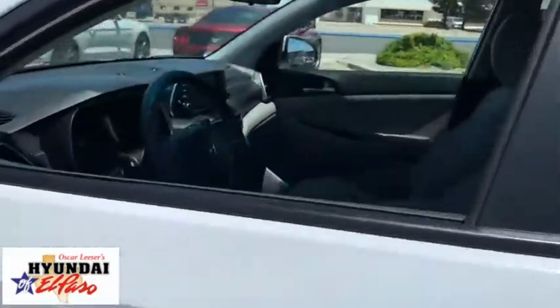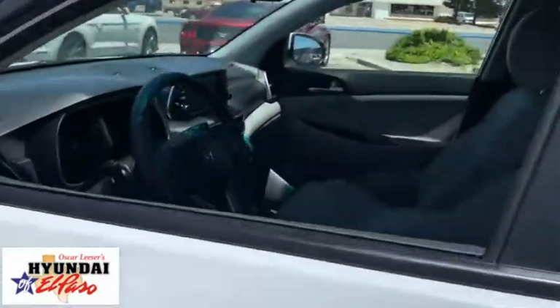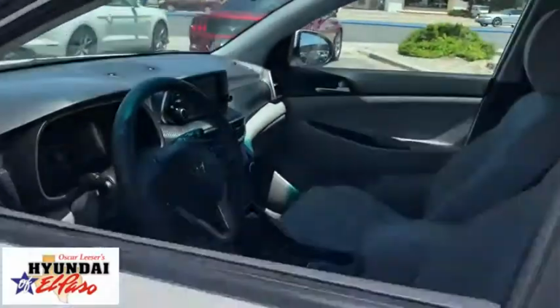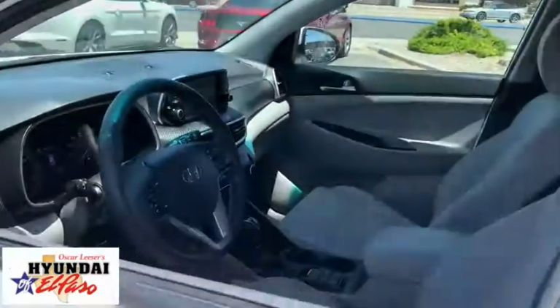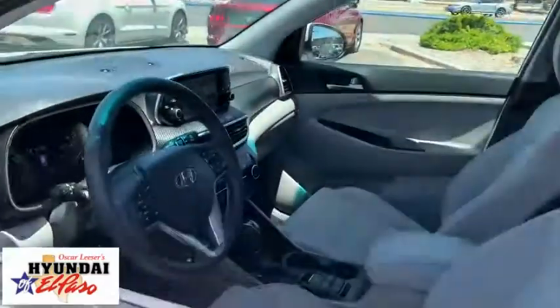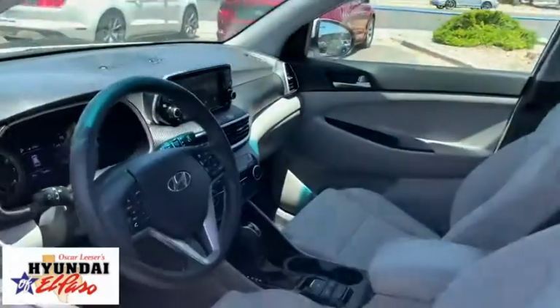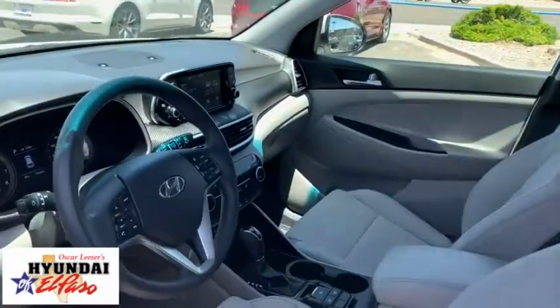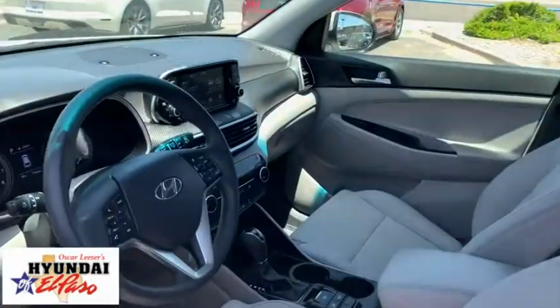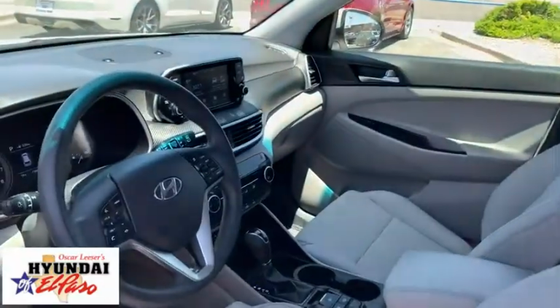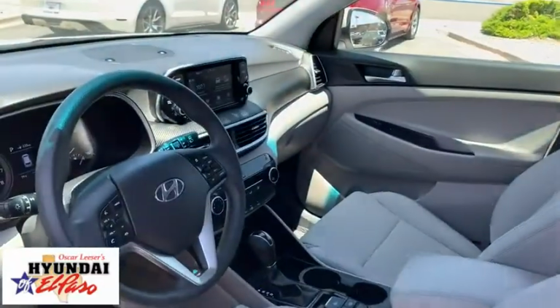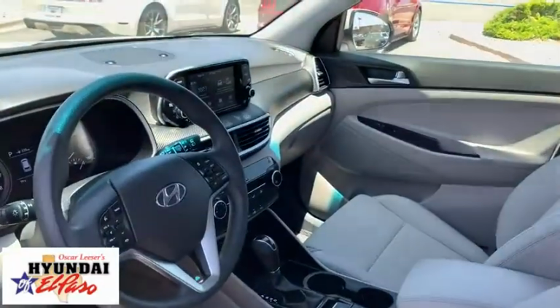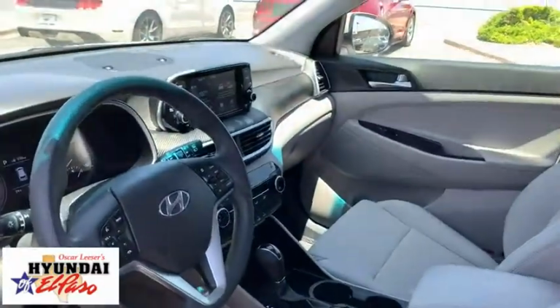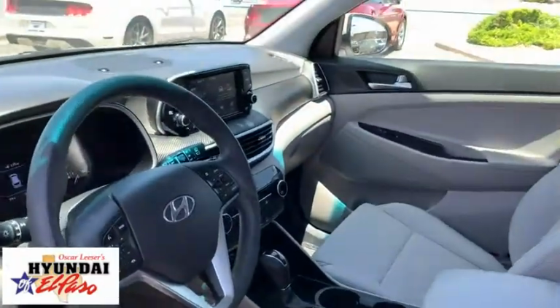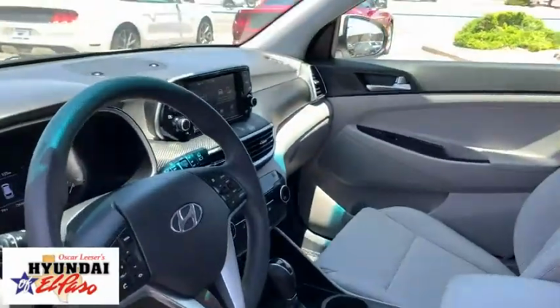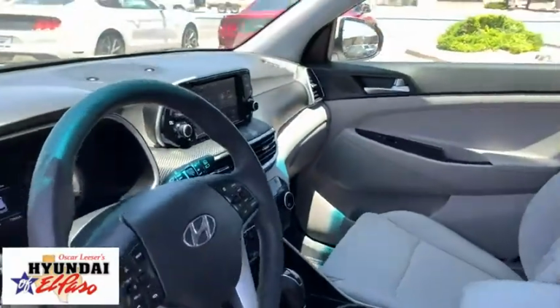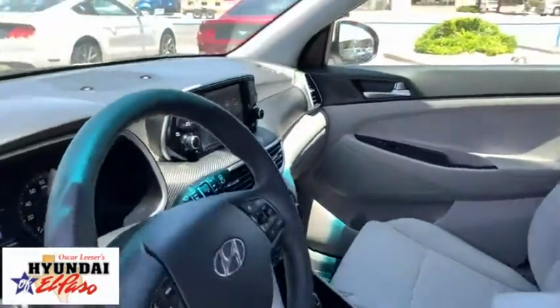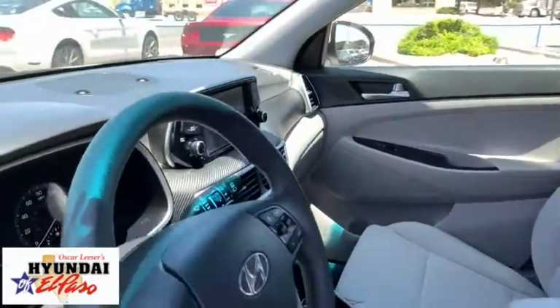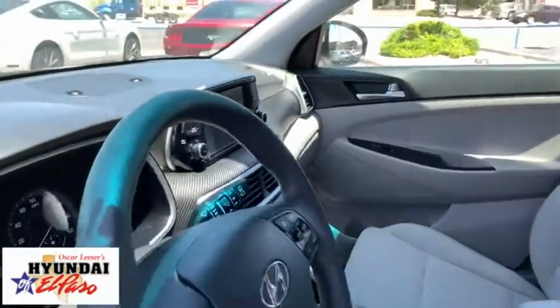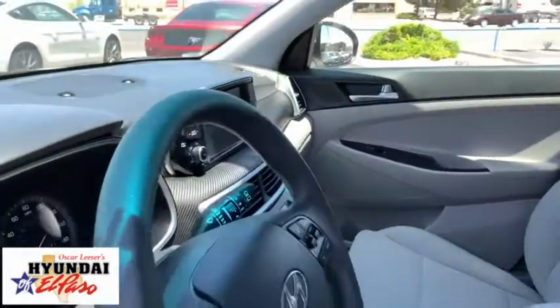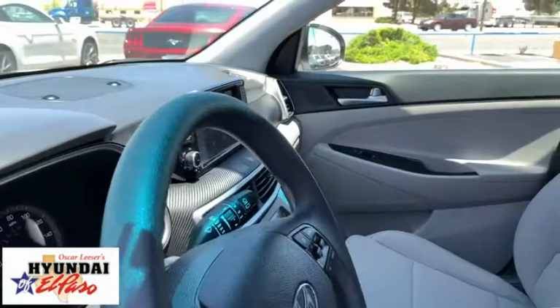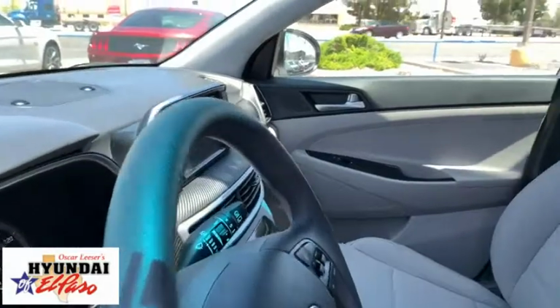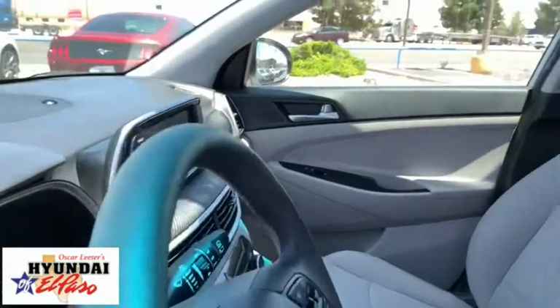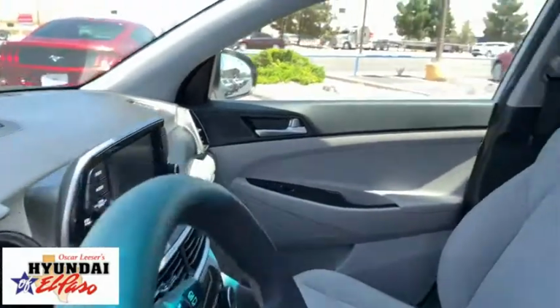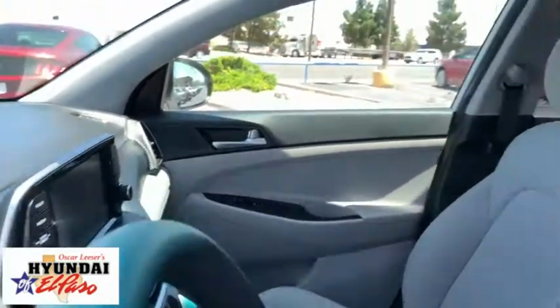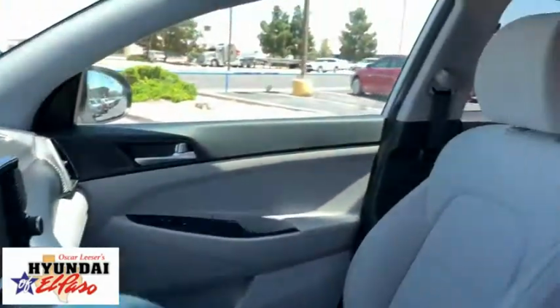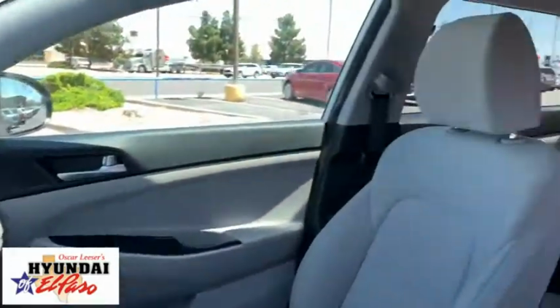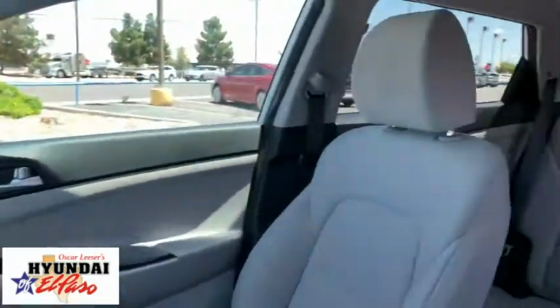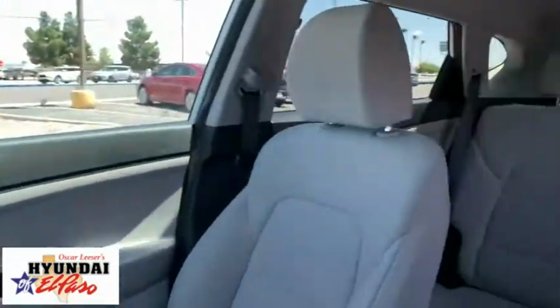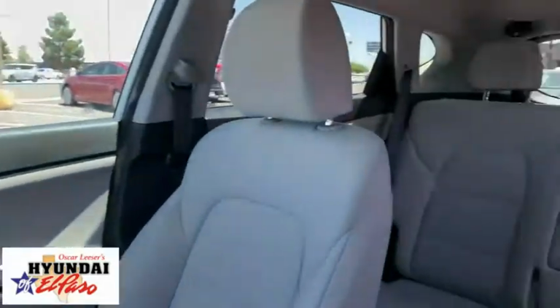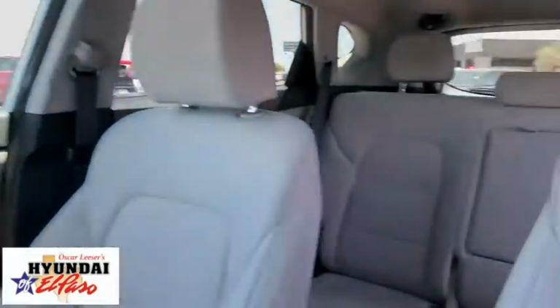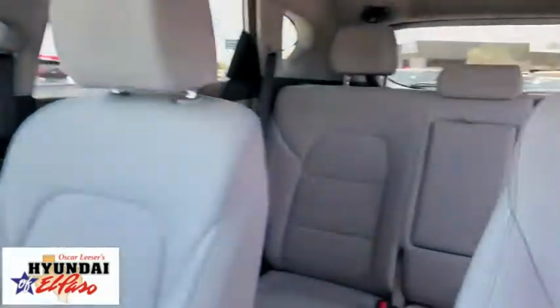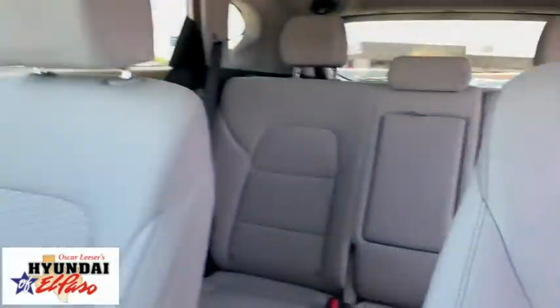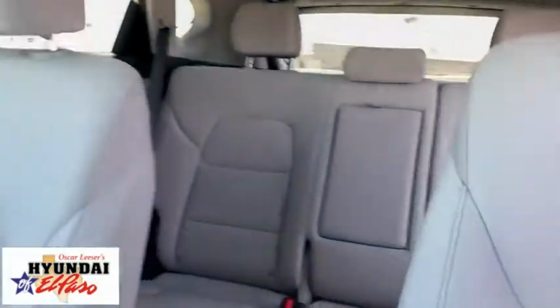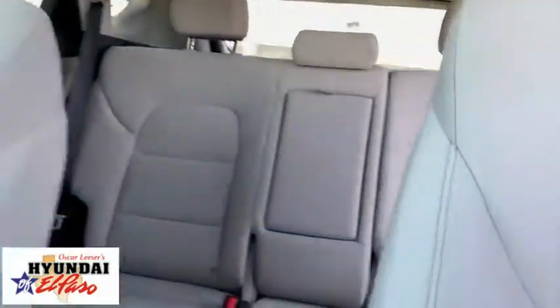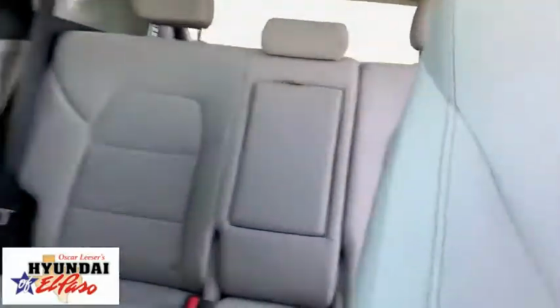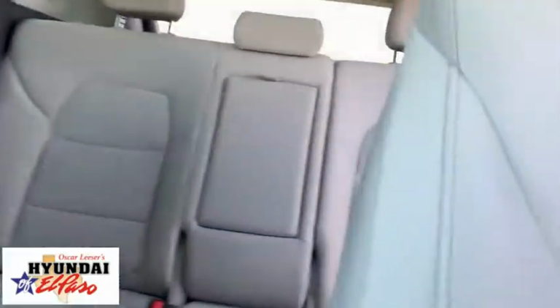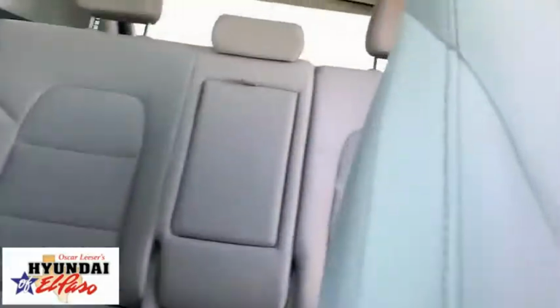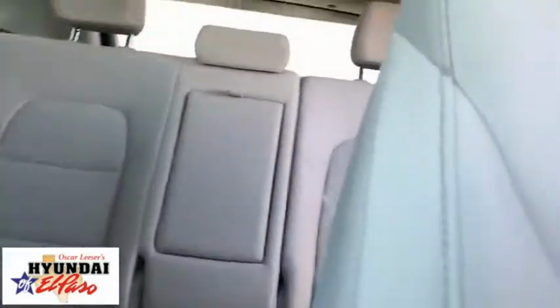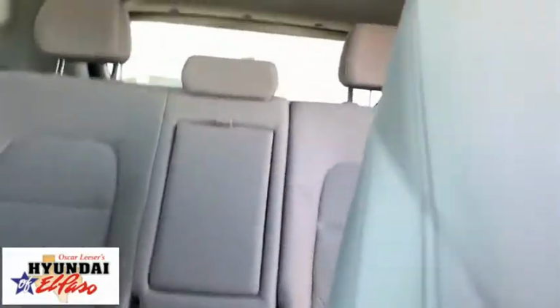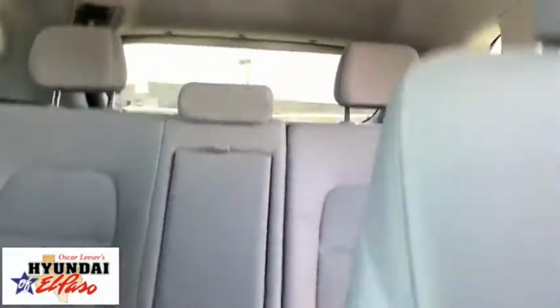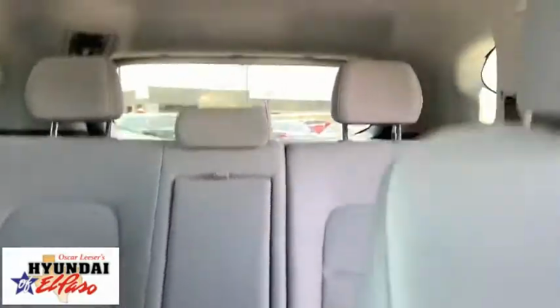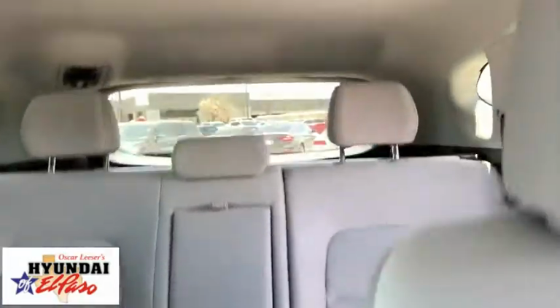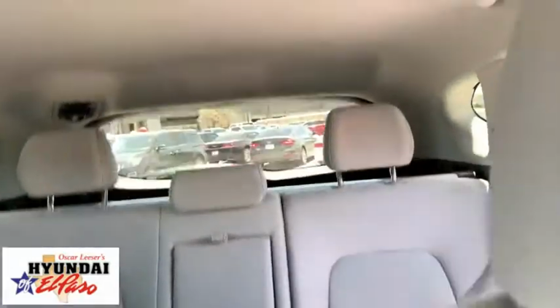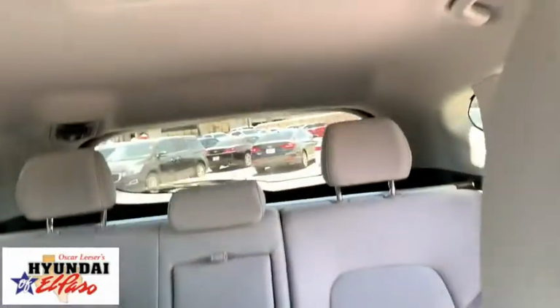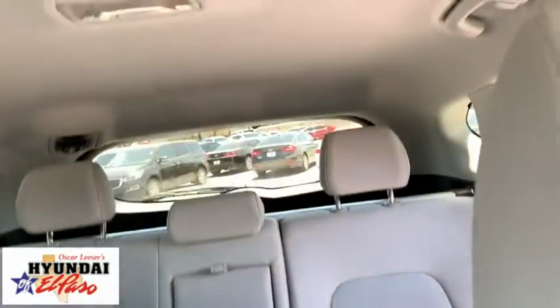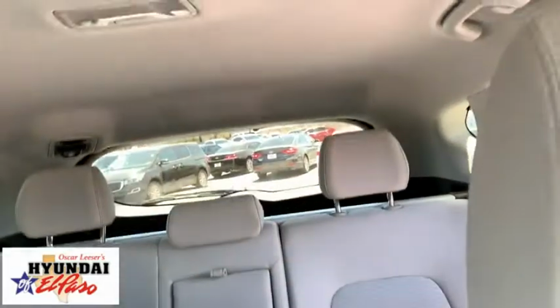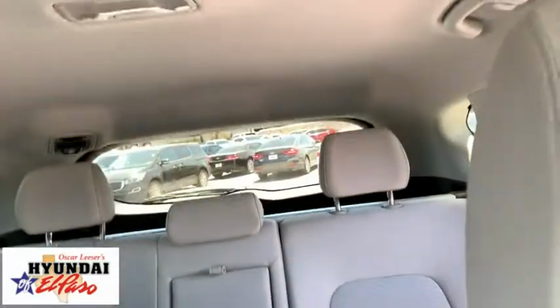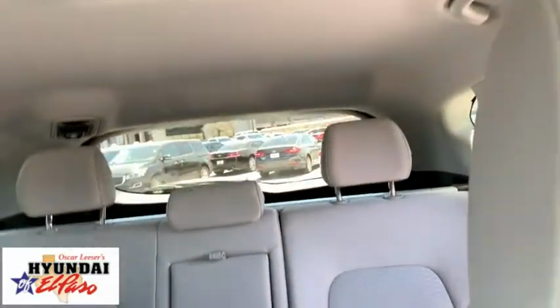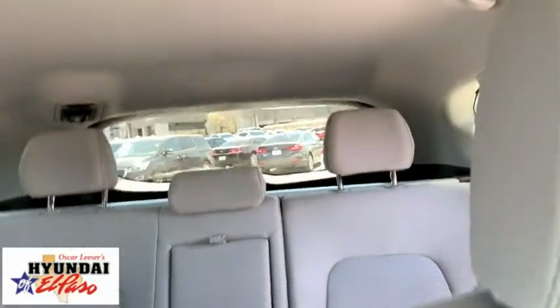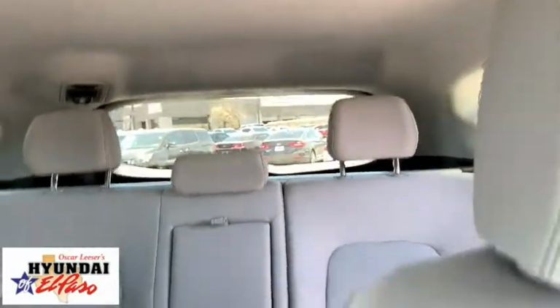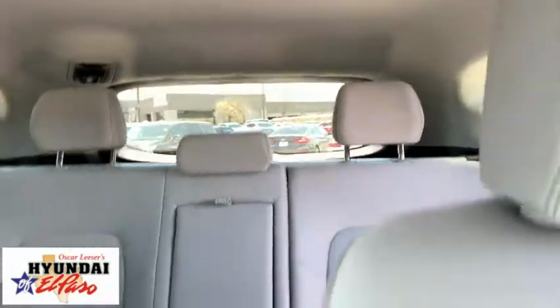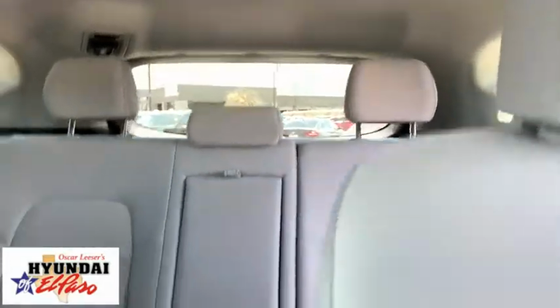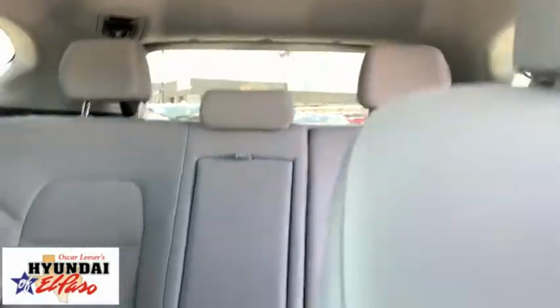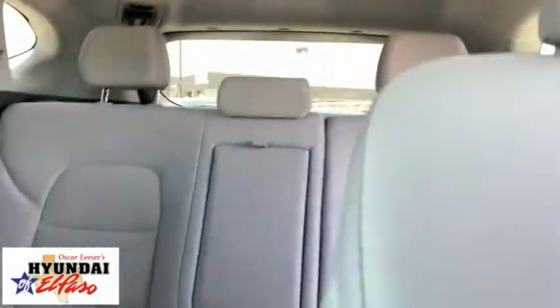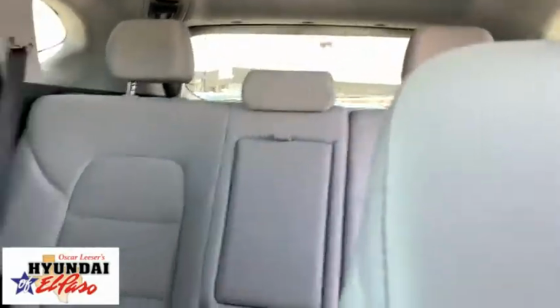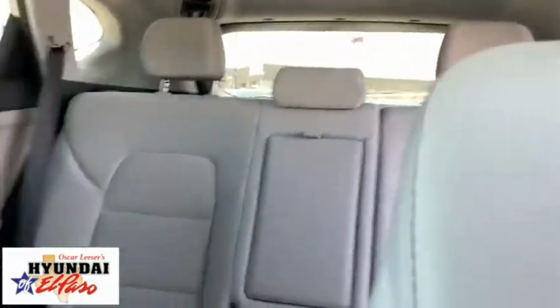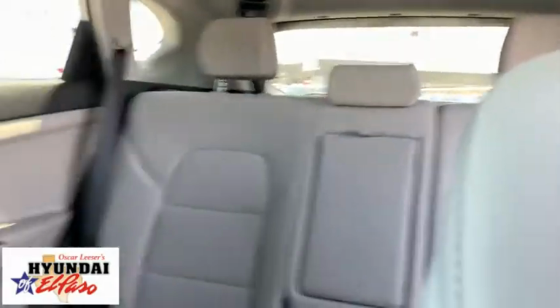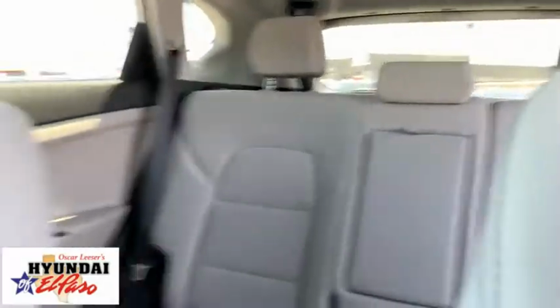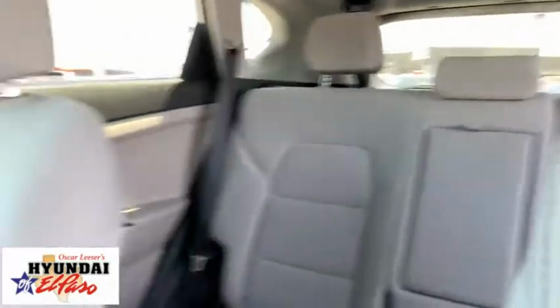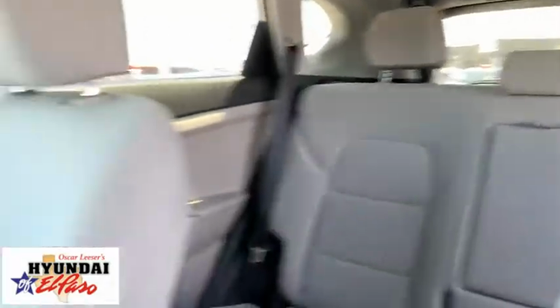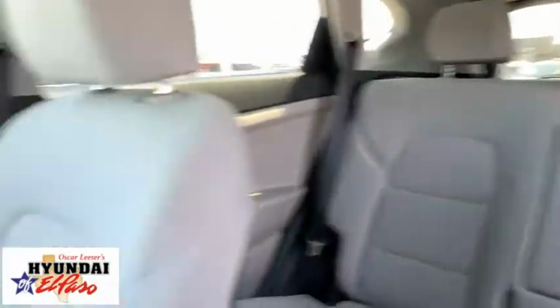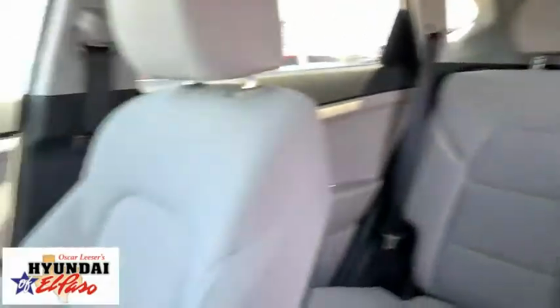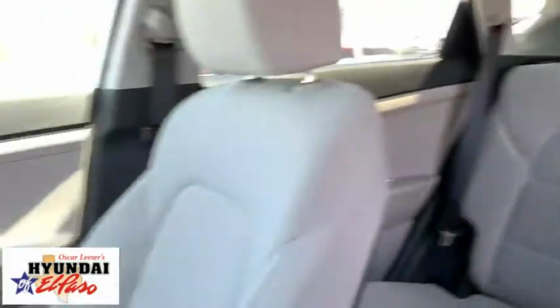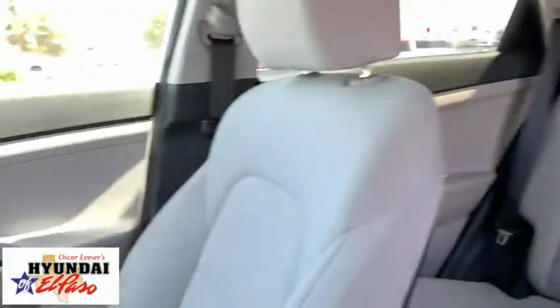With its spacious interior, small never felt so big. This vehicle has less than 15,000 miles.